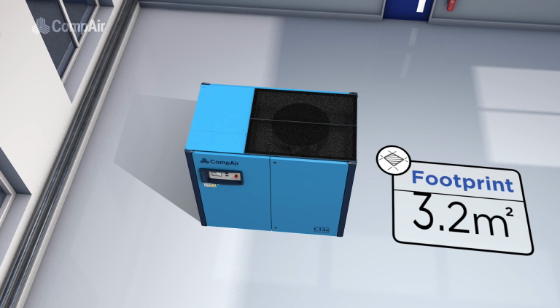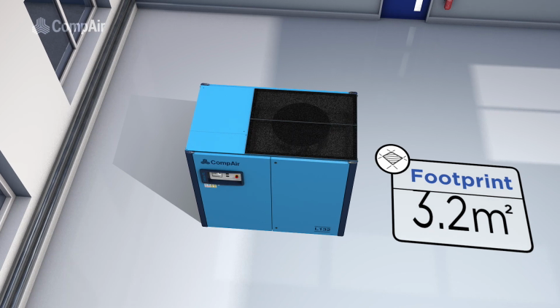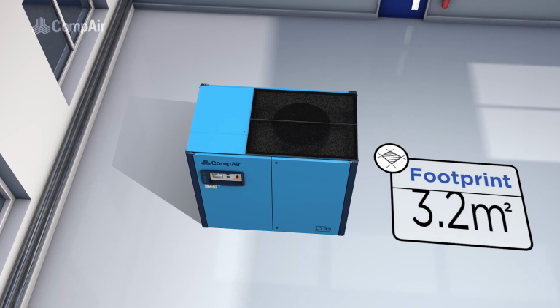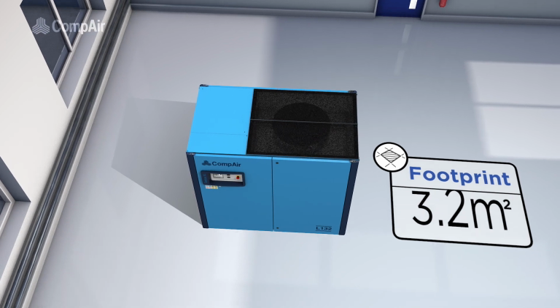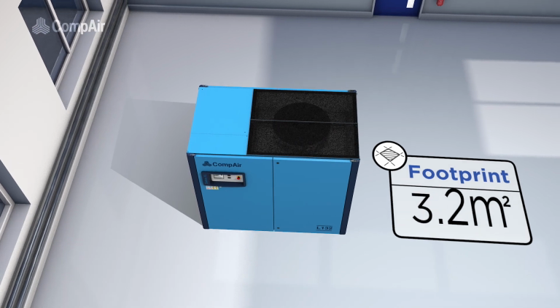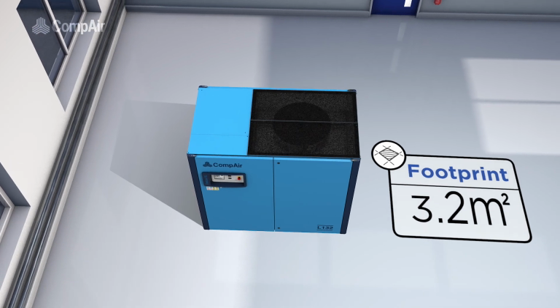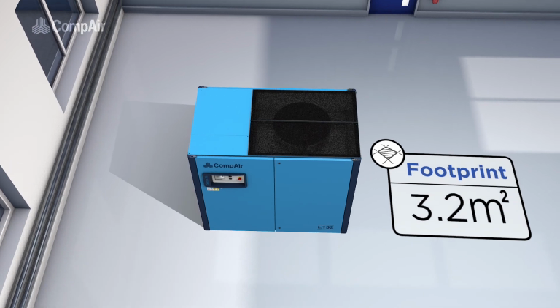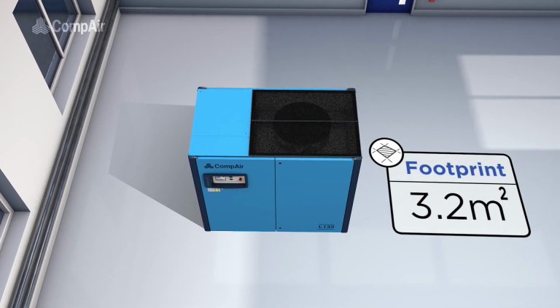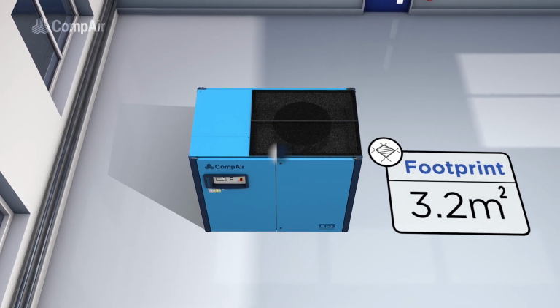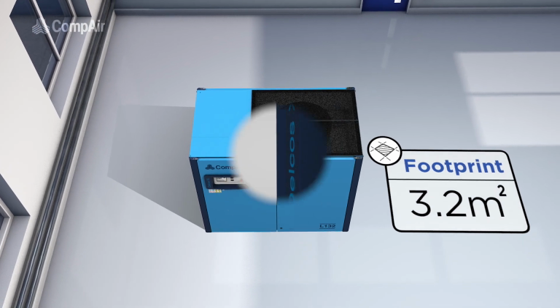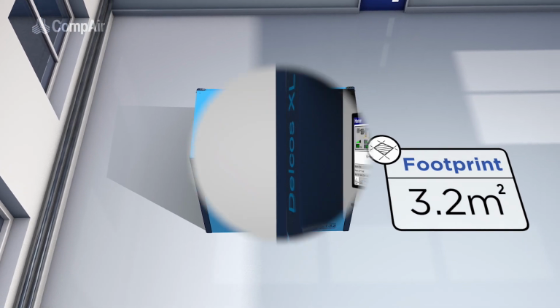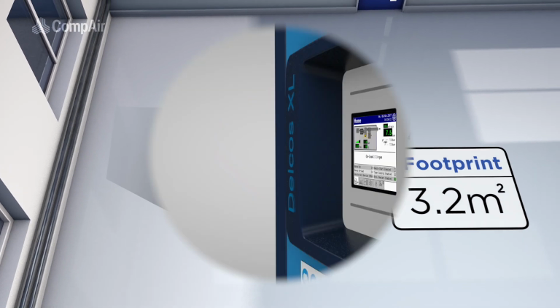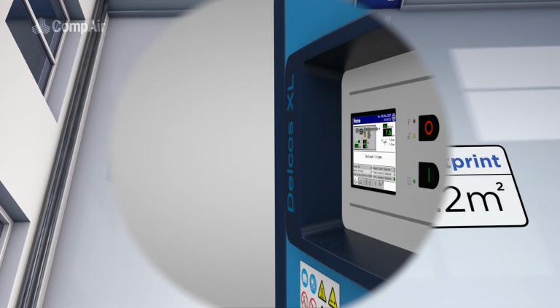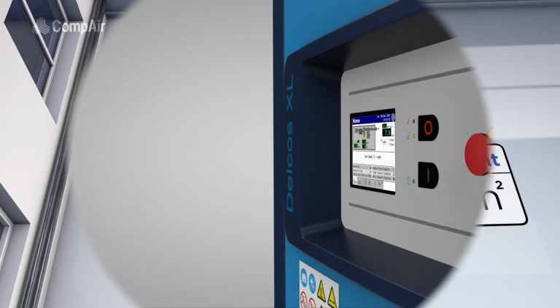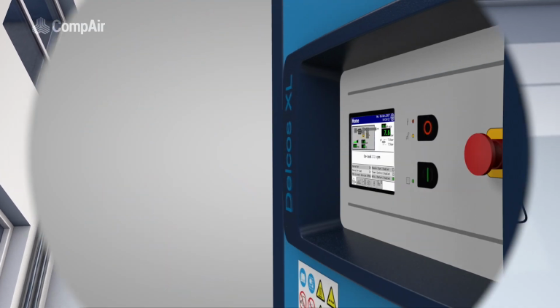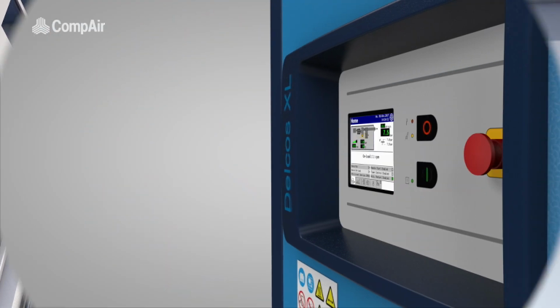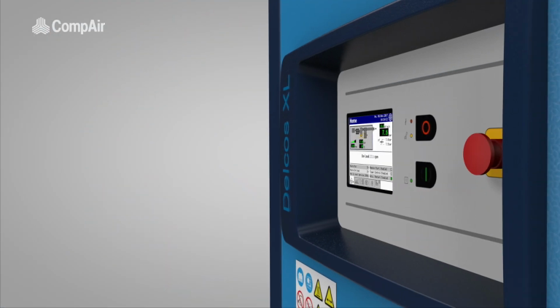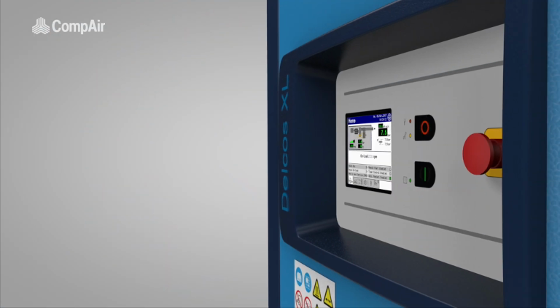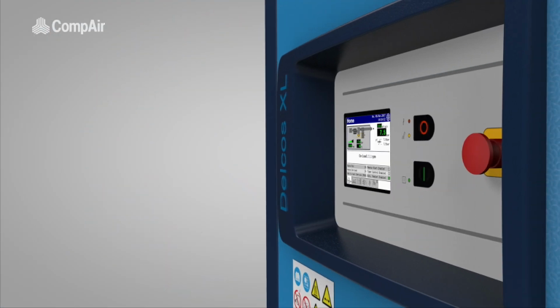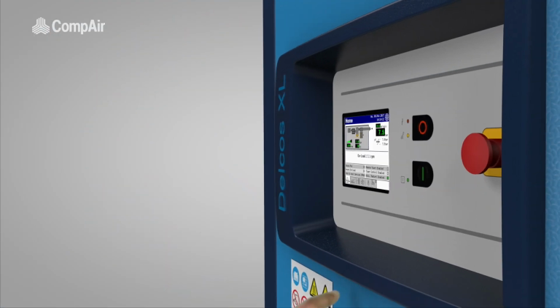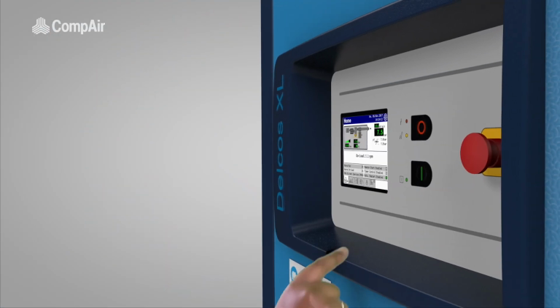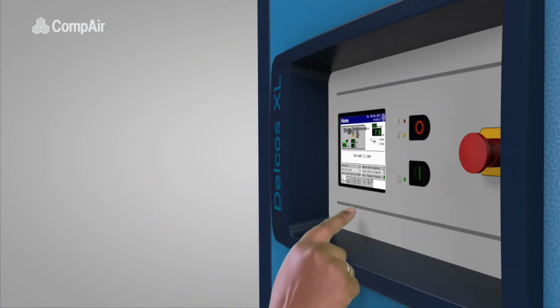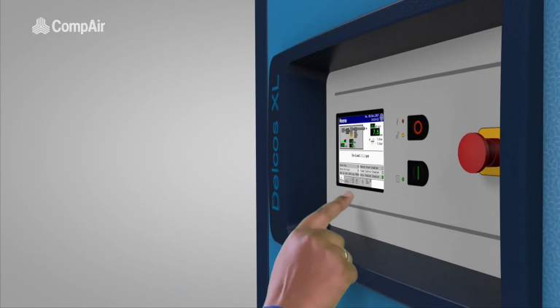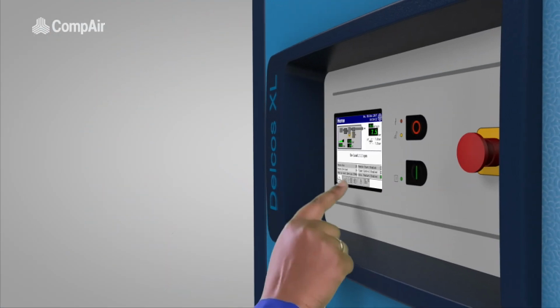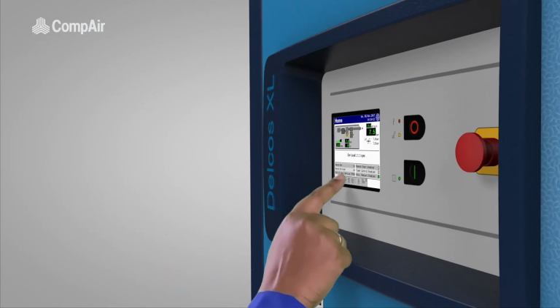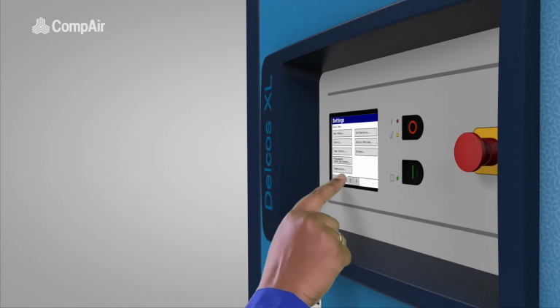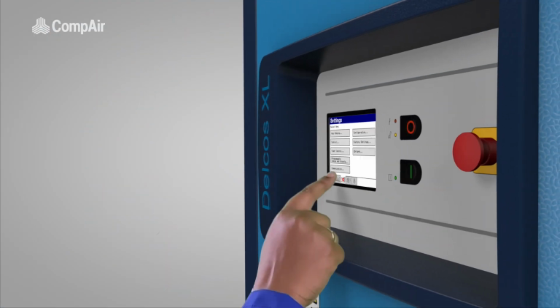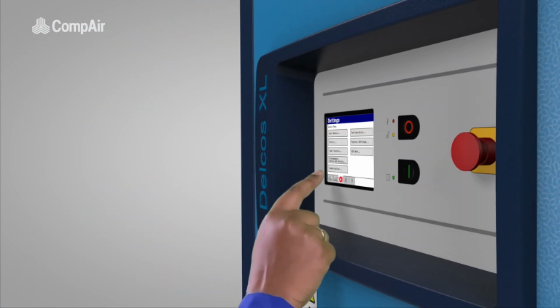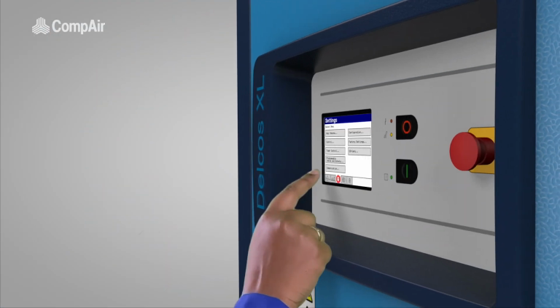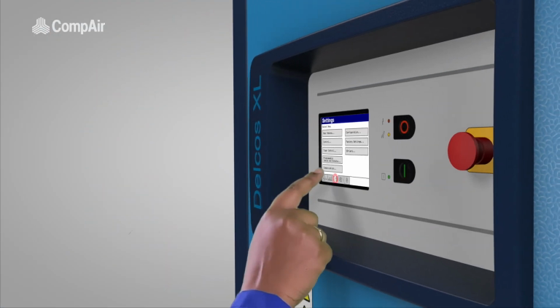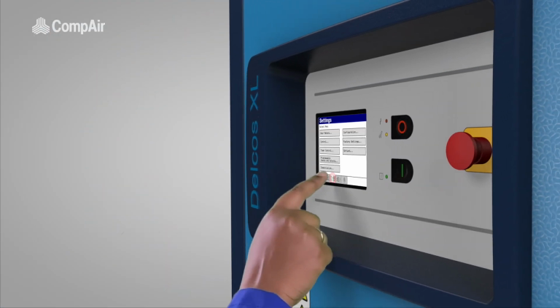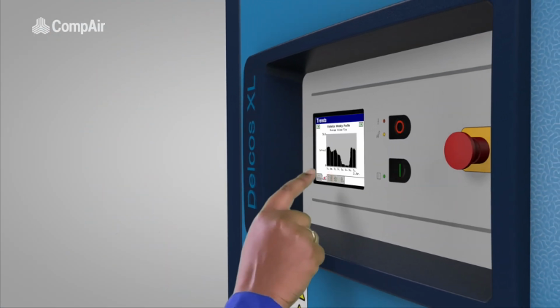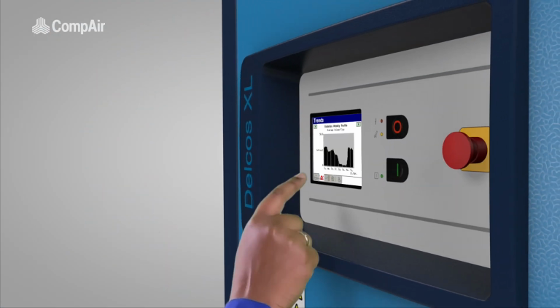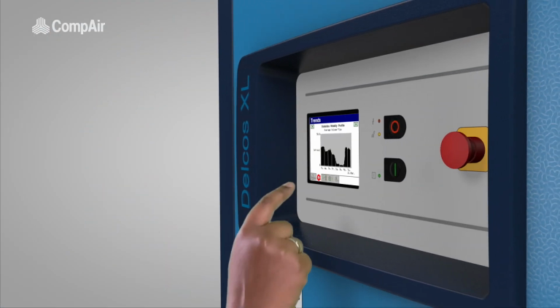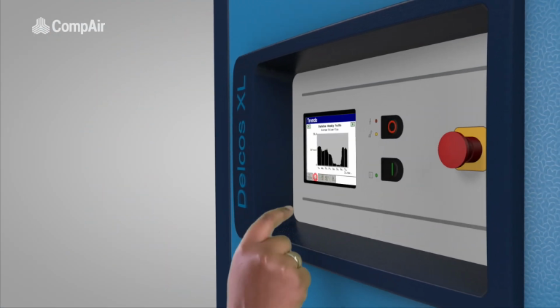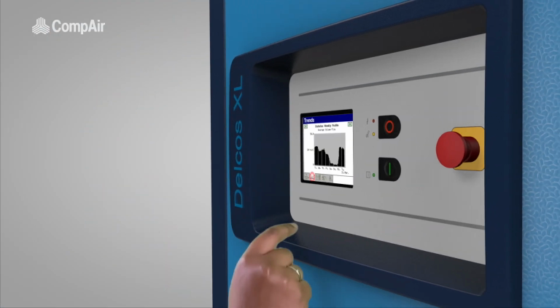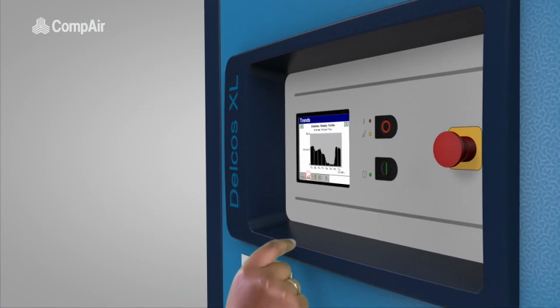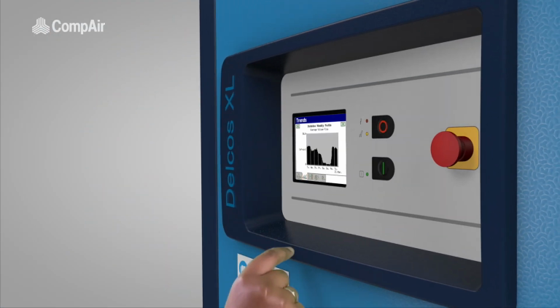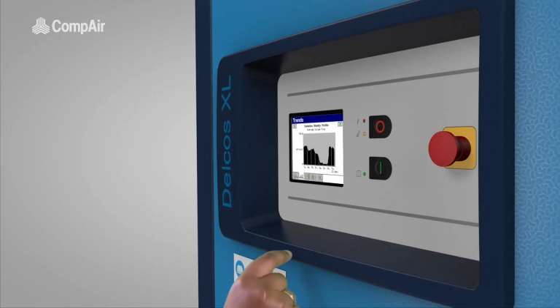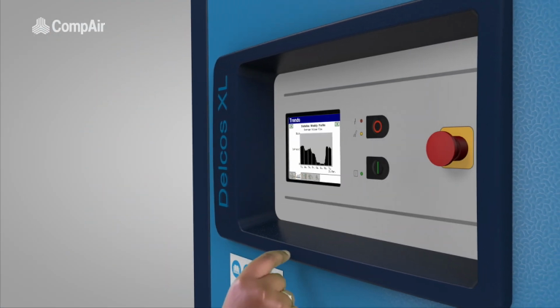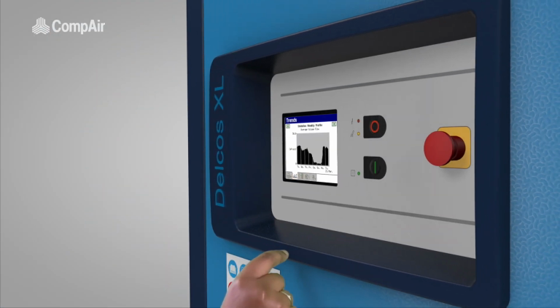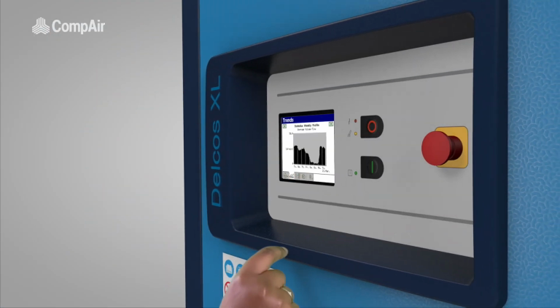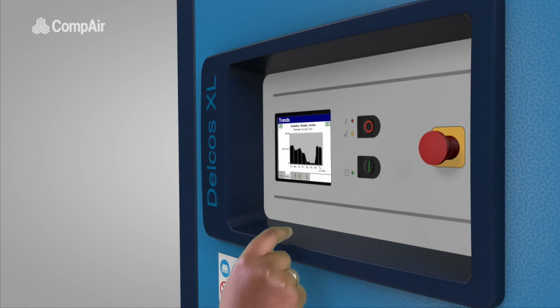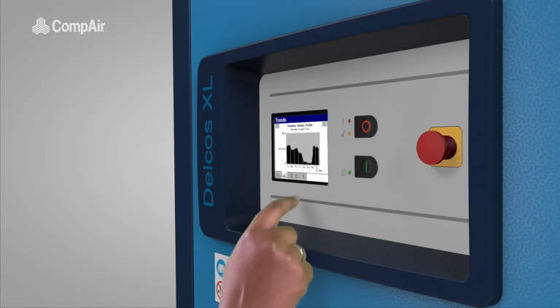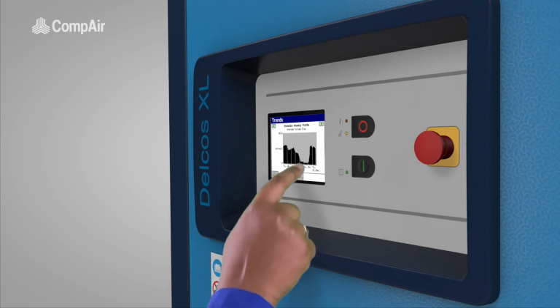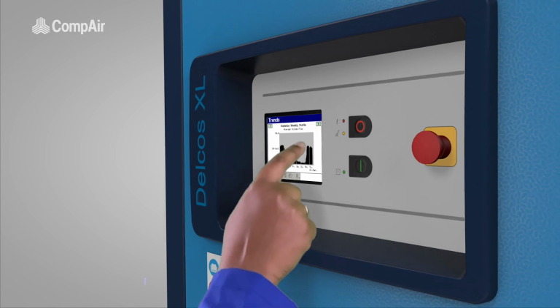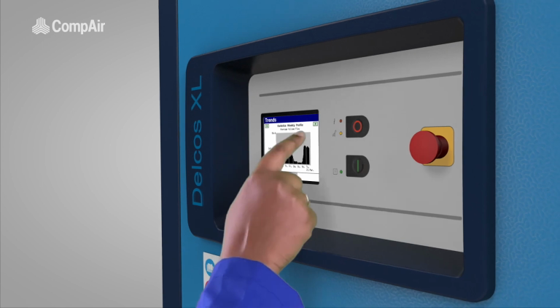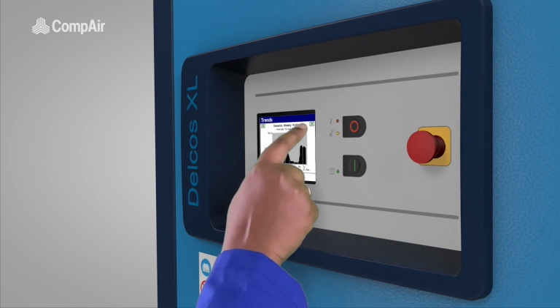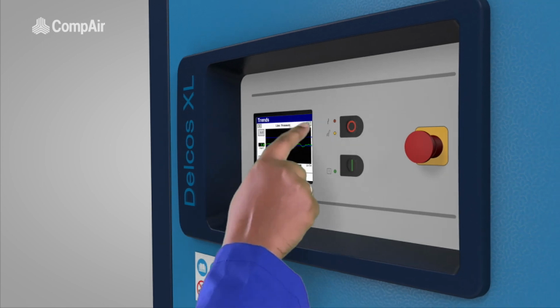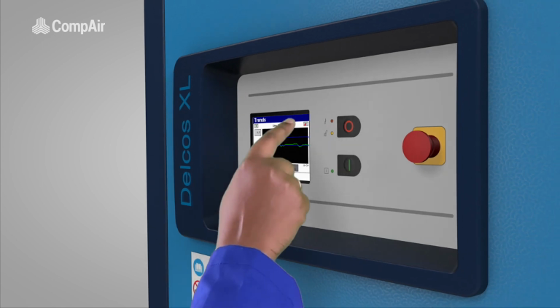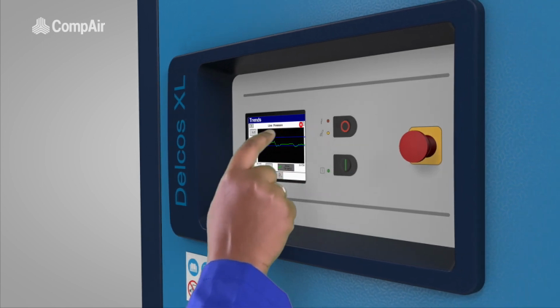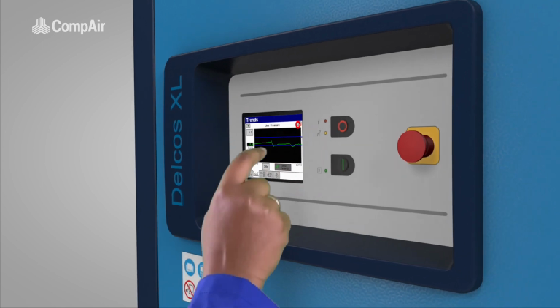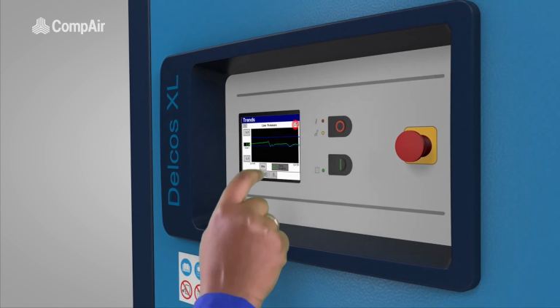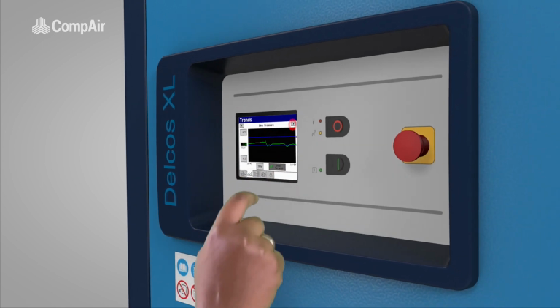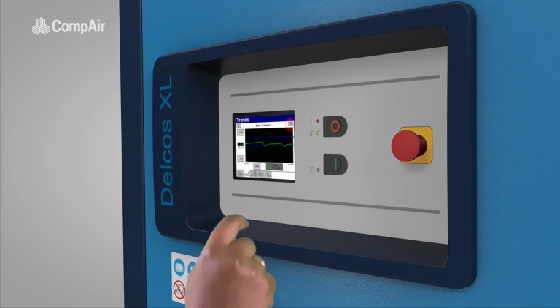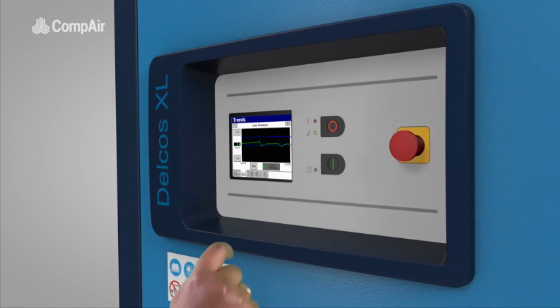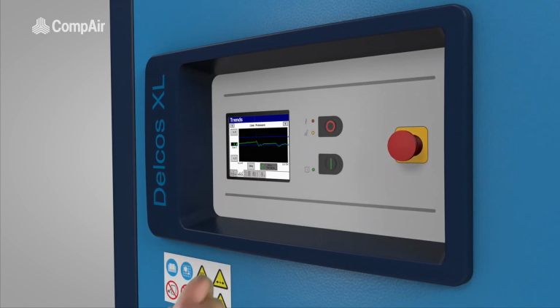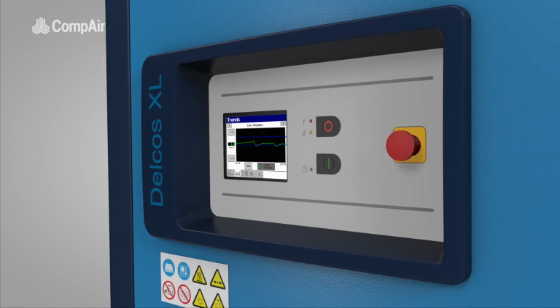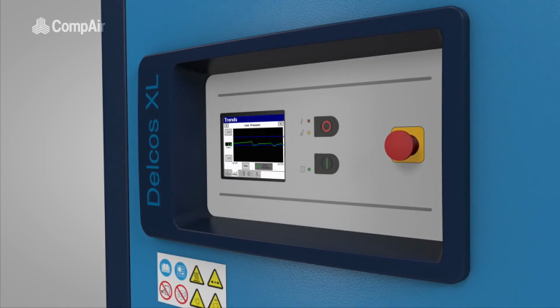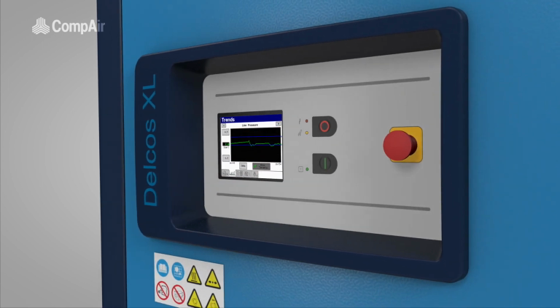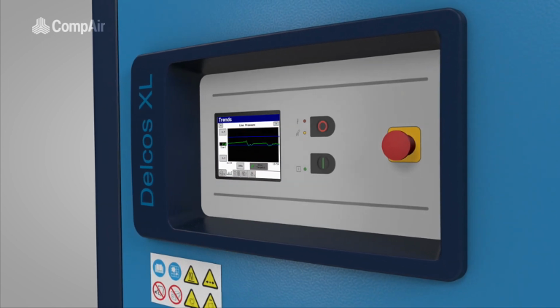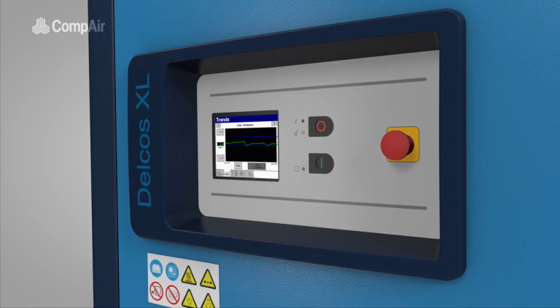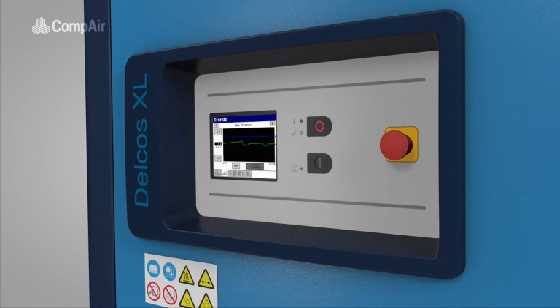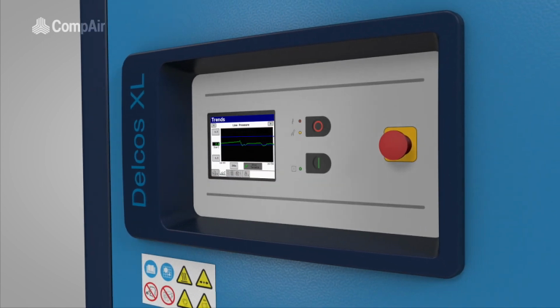With our latest Delcos color touch screen controller, configuration and operation of the compressor is easy and intuitive.